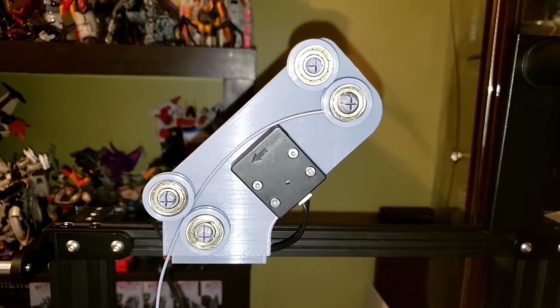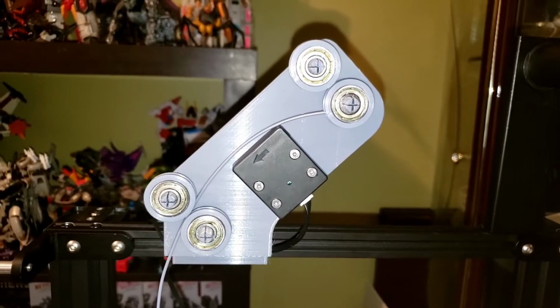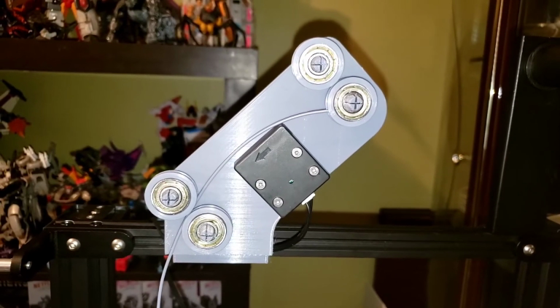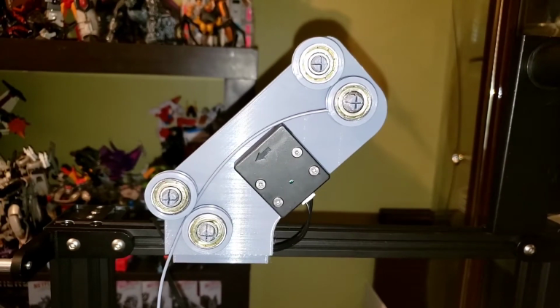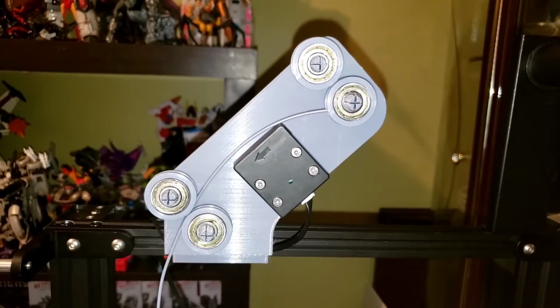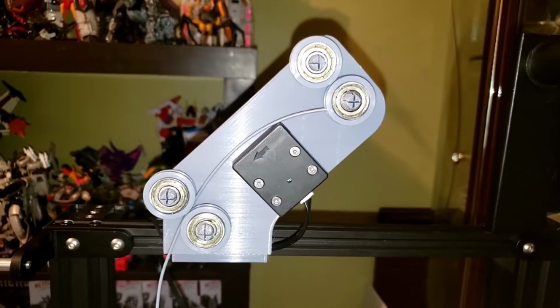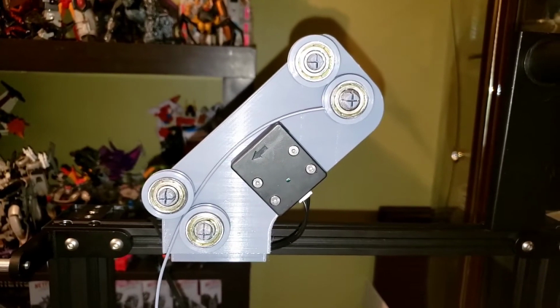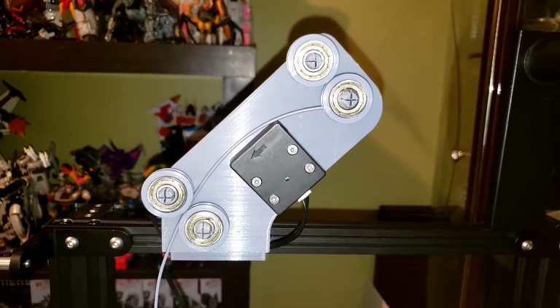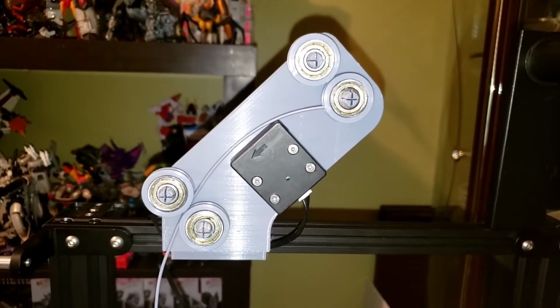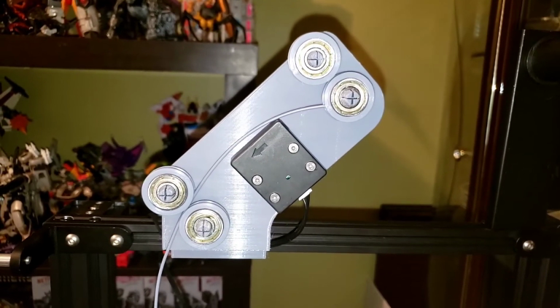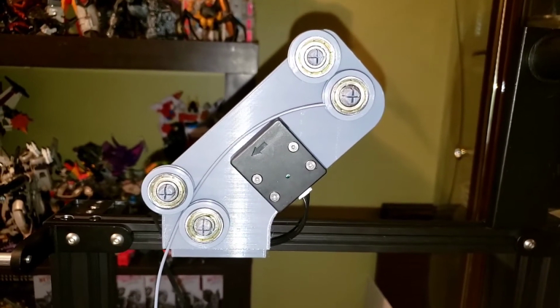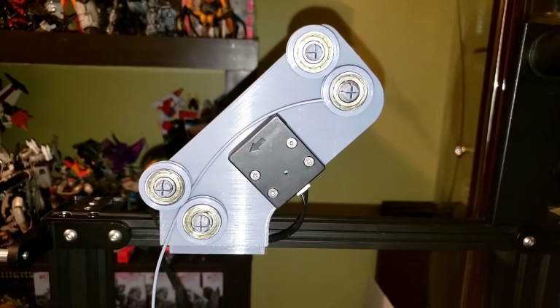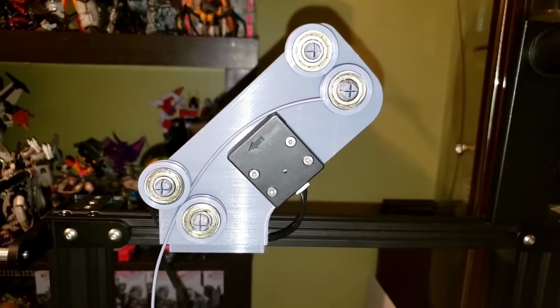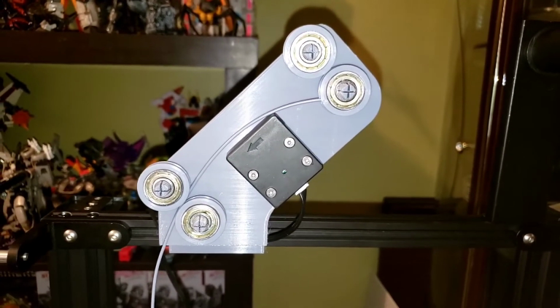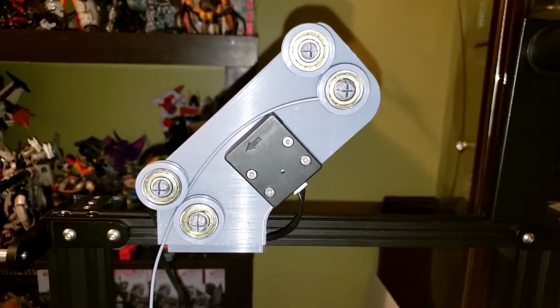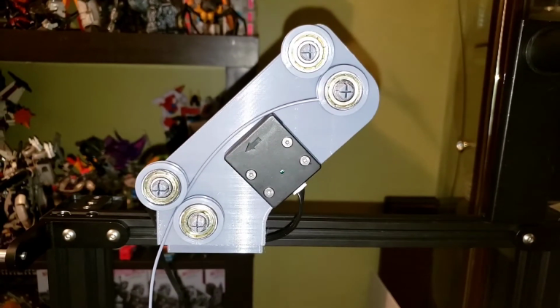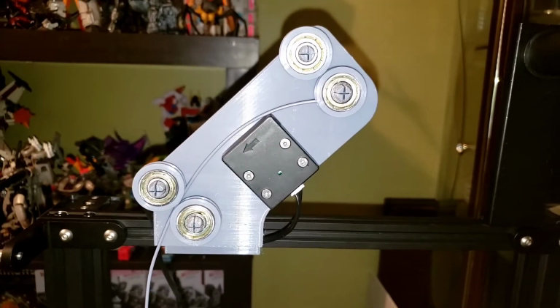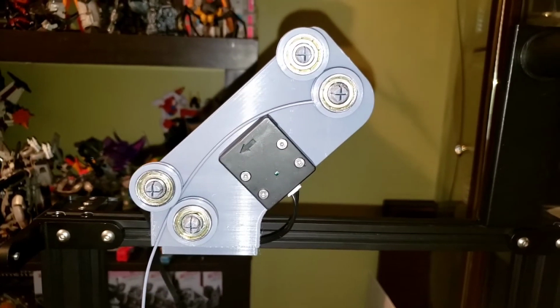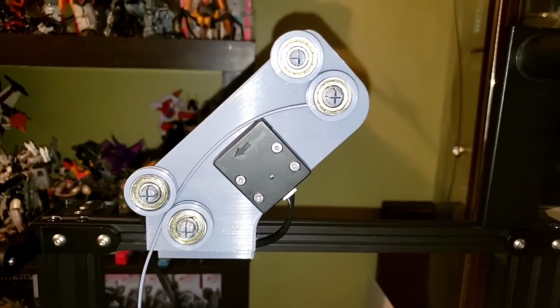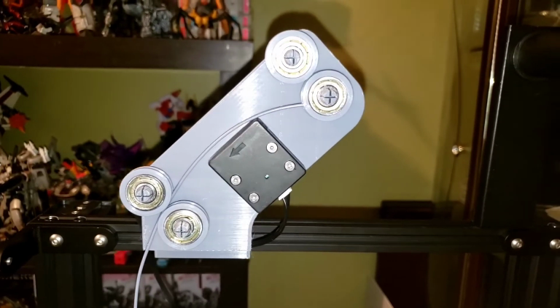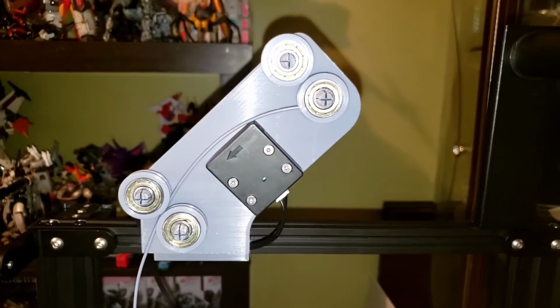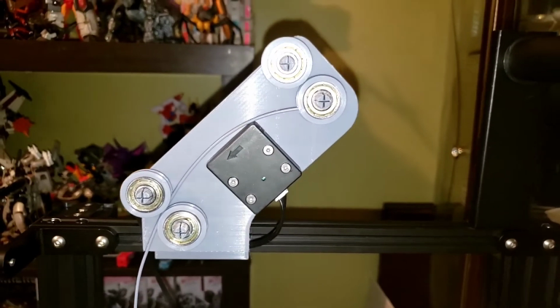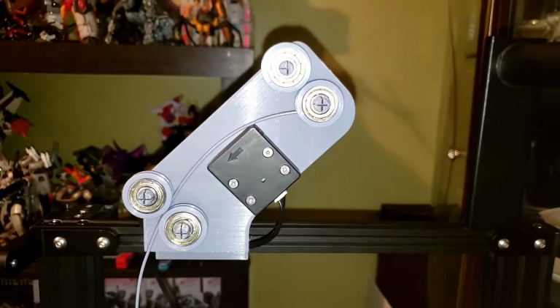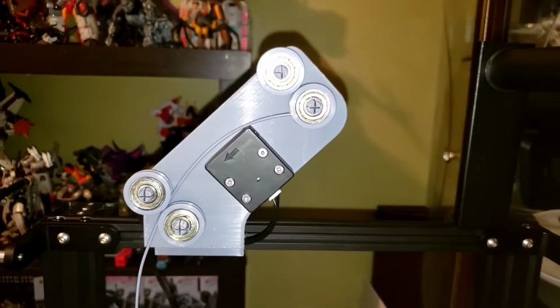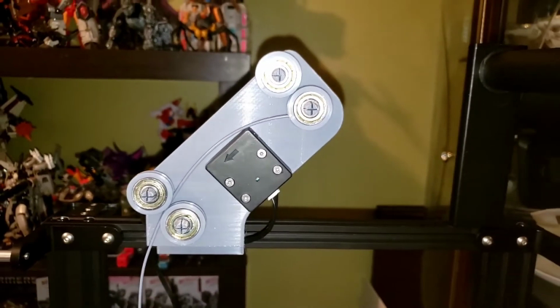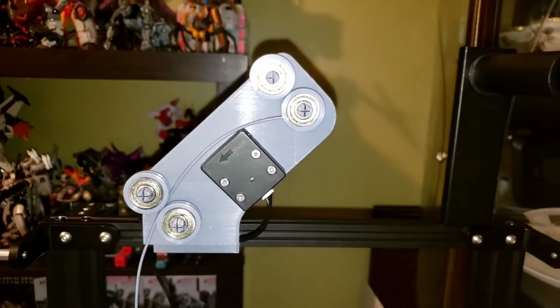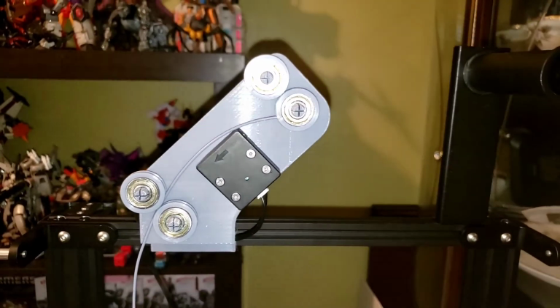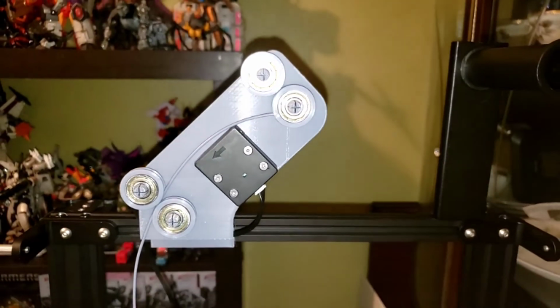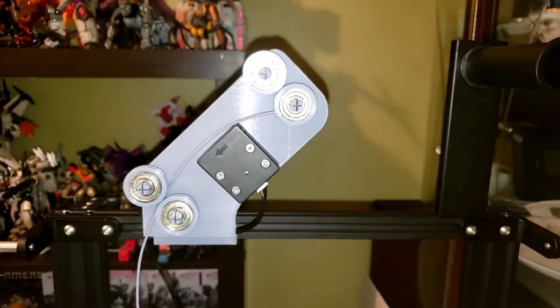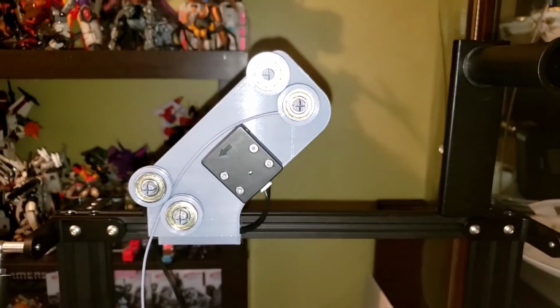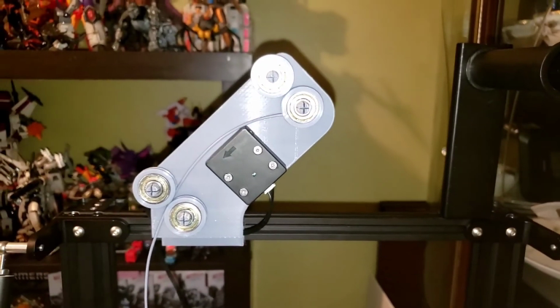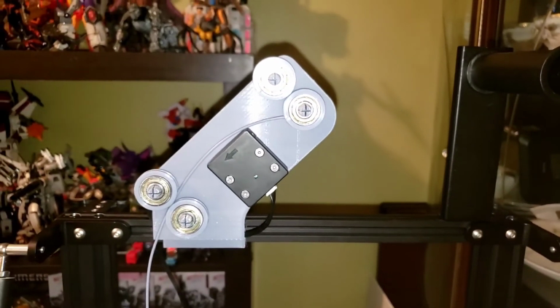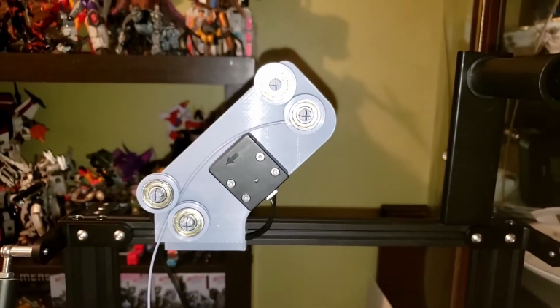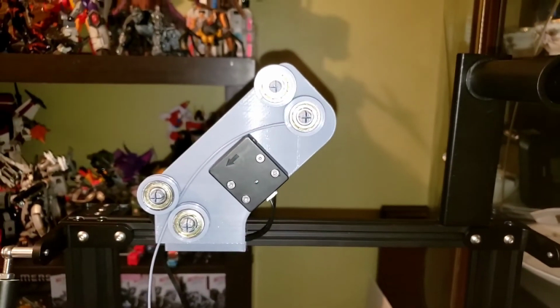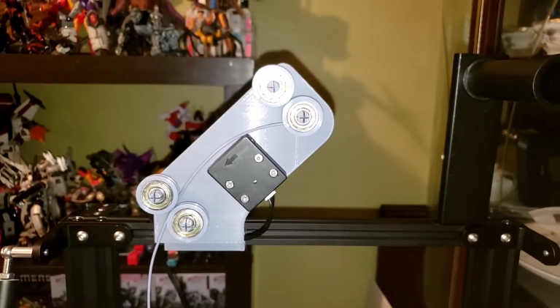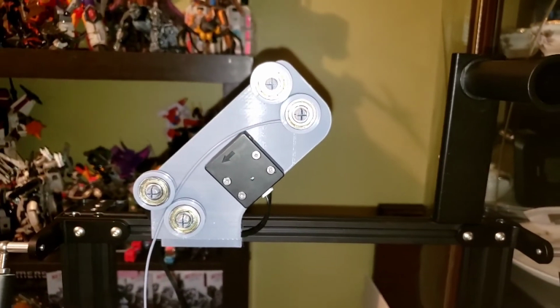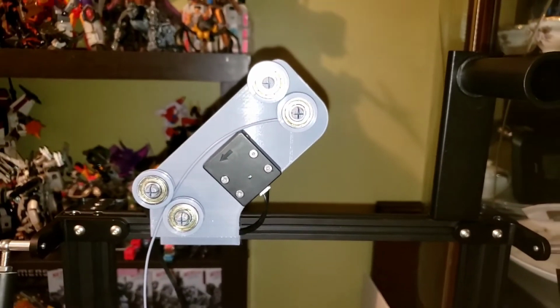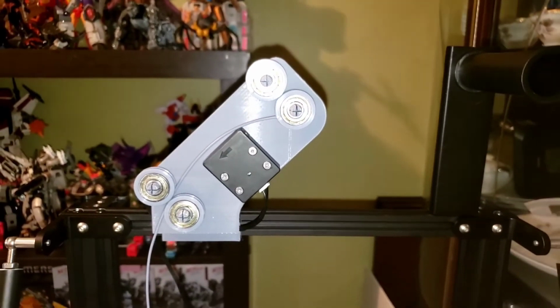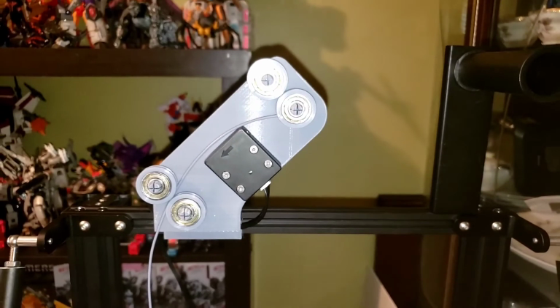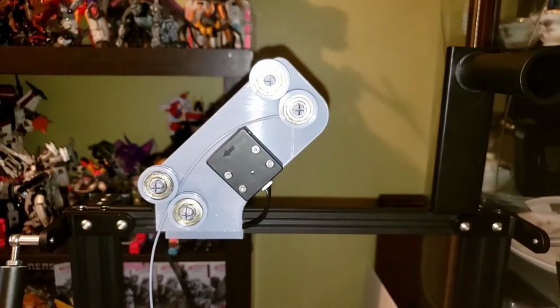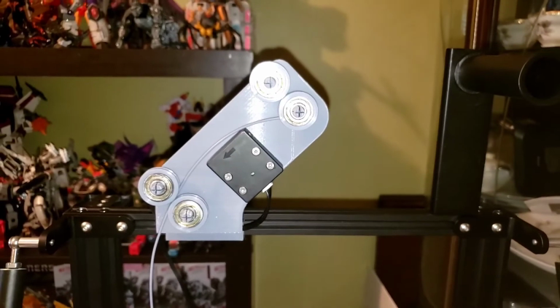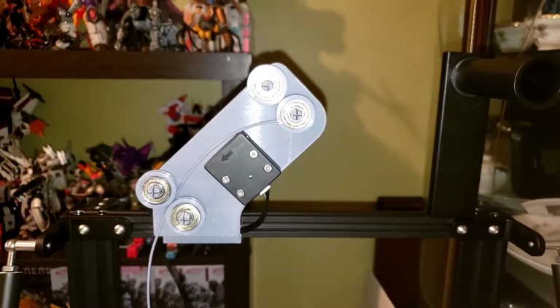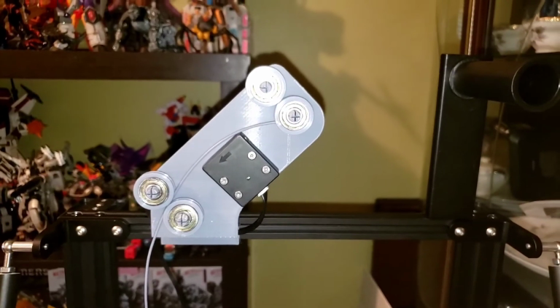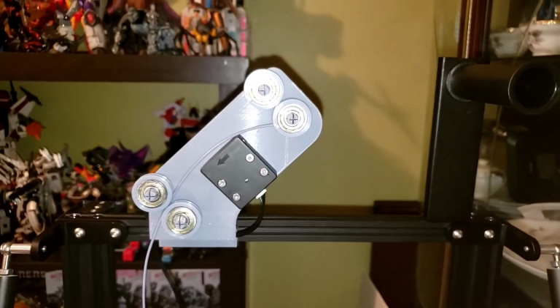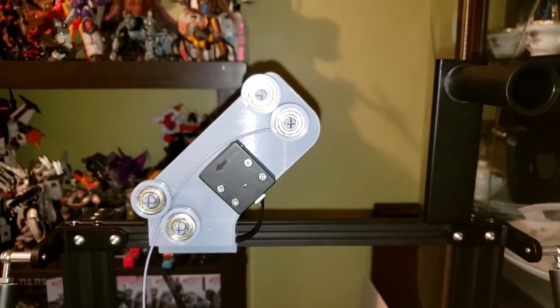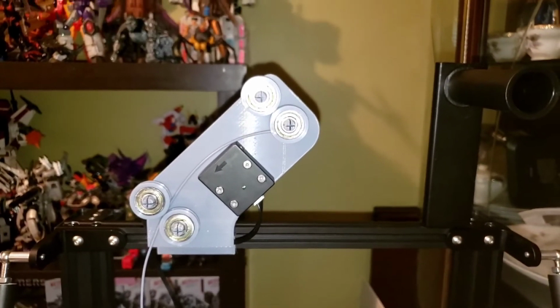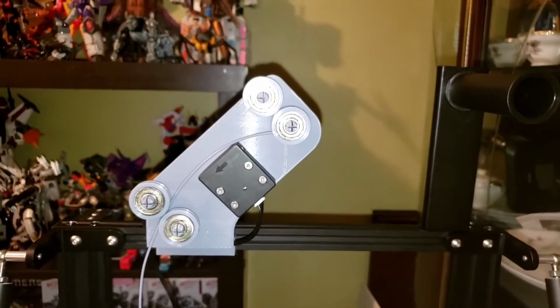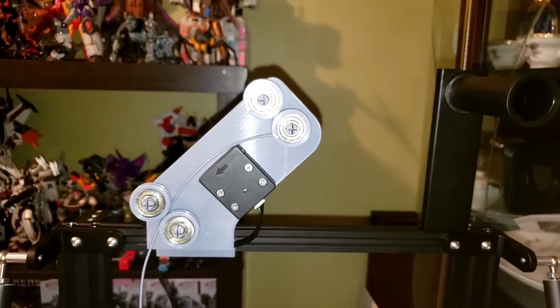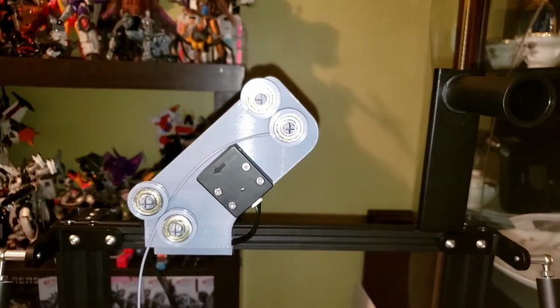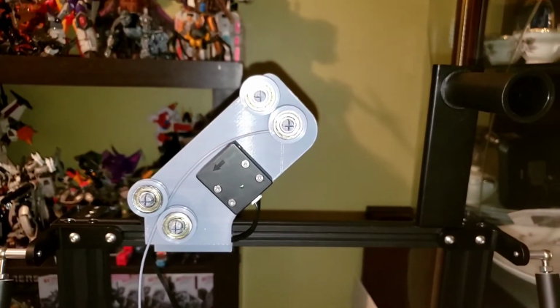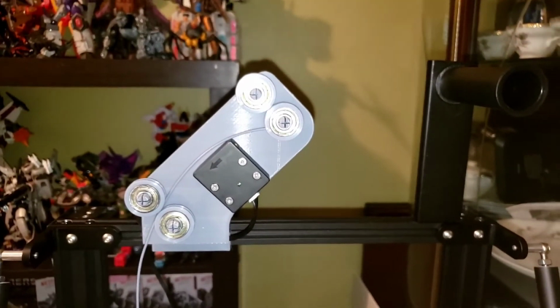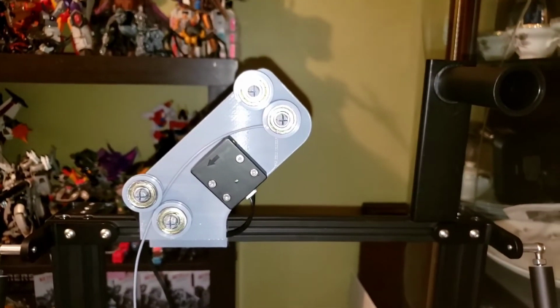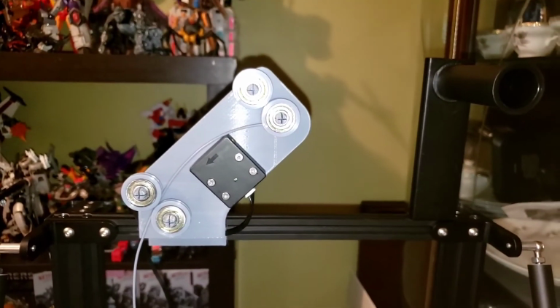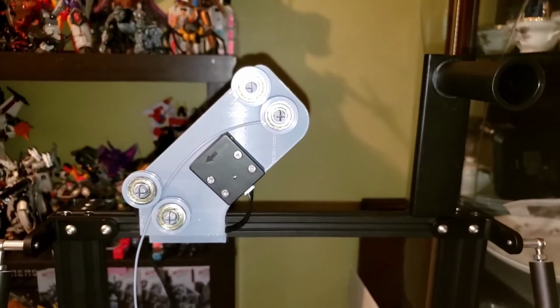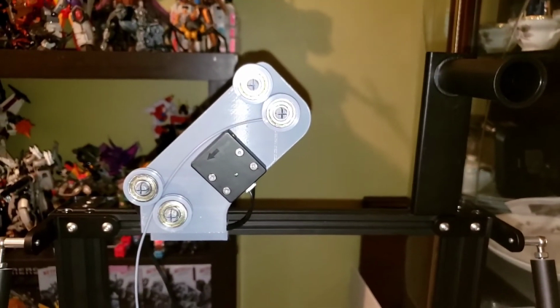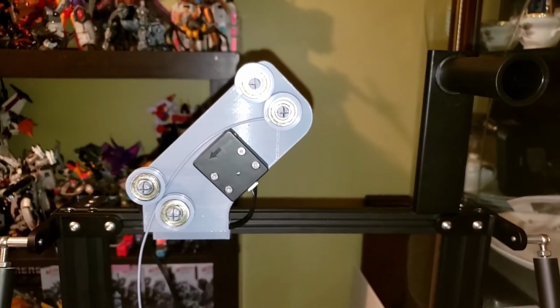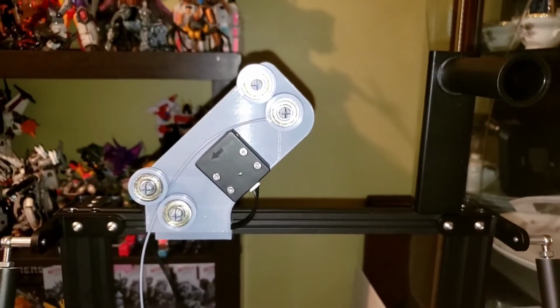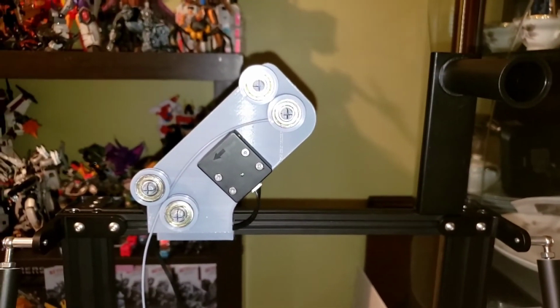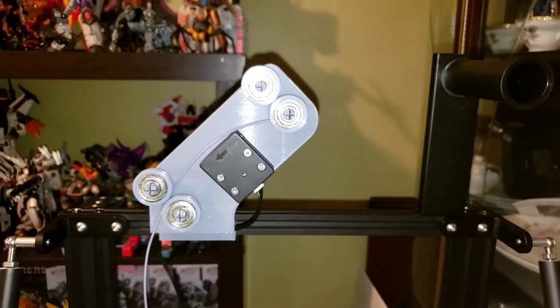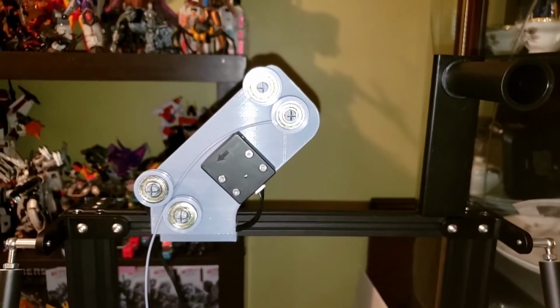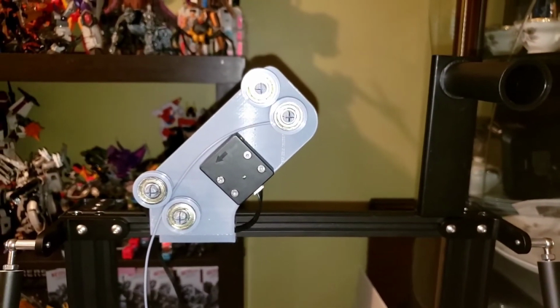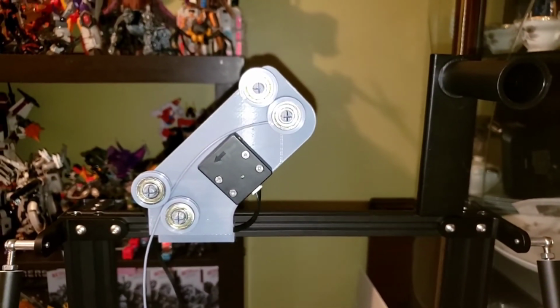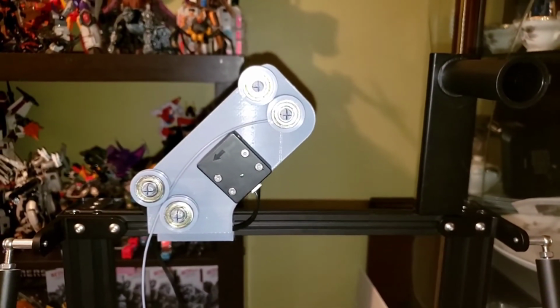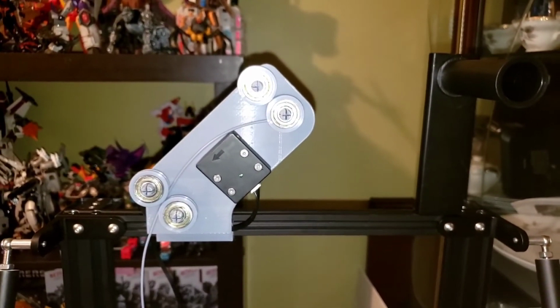If I get another V3 — which I'm sure I will in the near future — I will make sure to be using this mount.